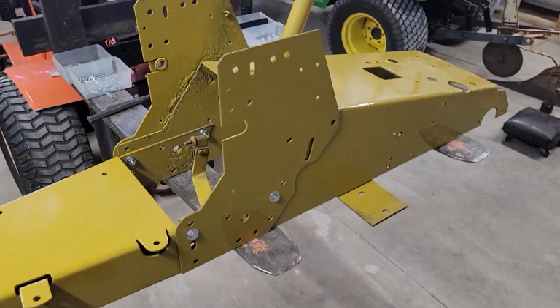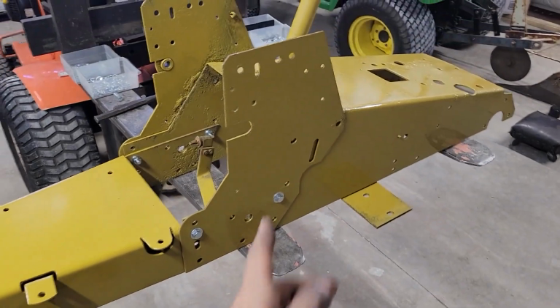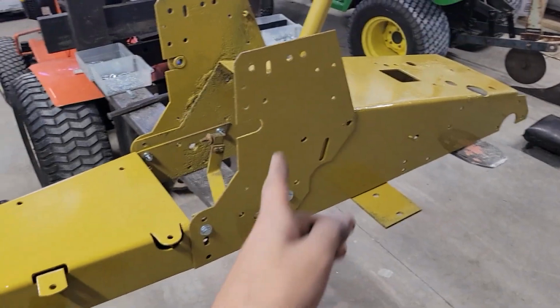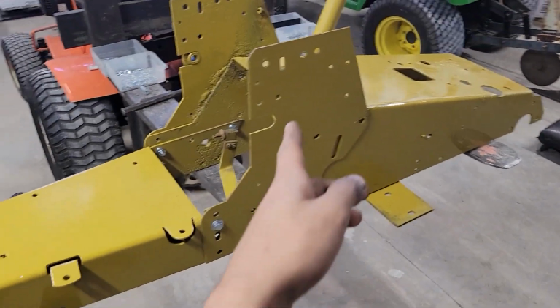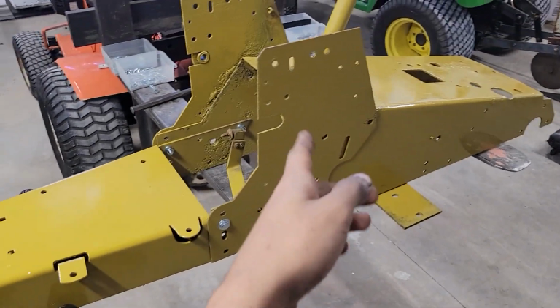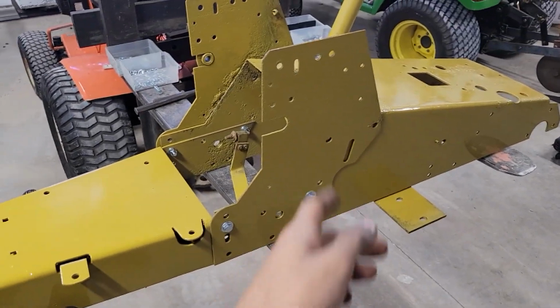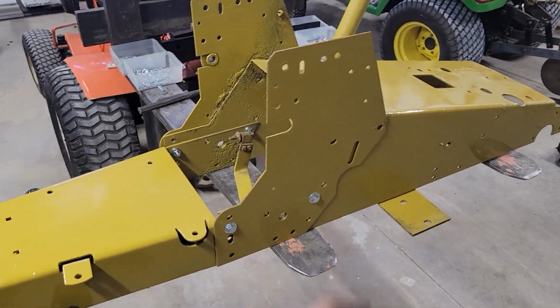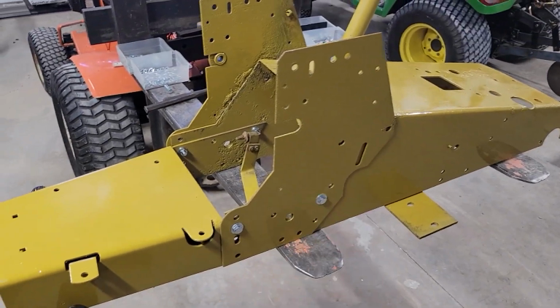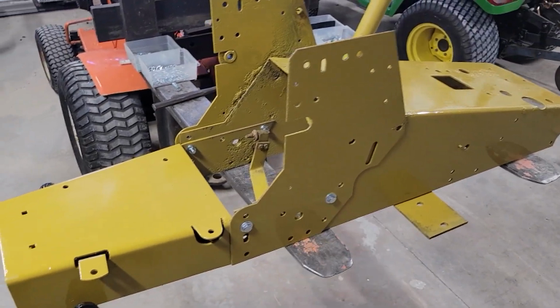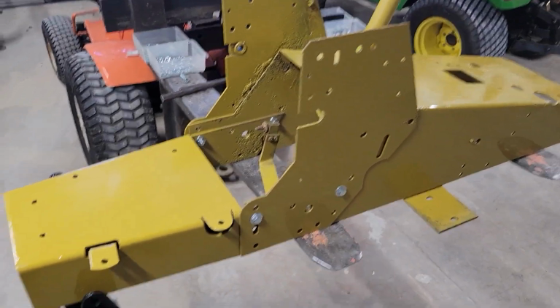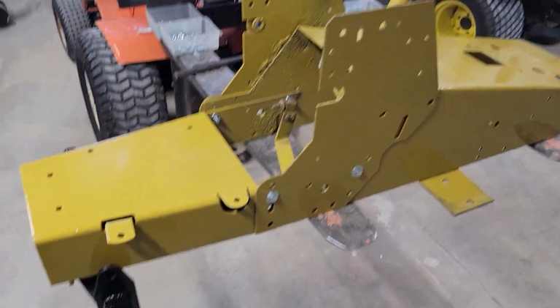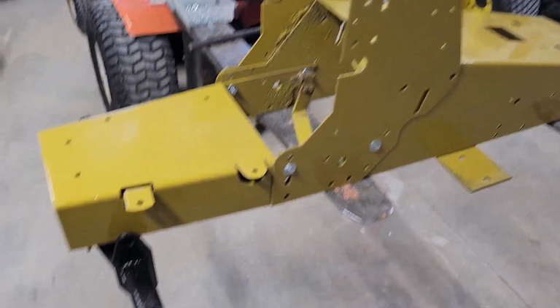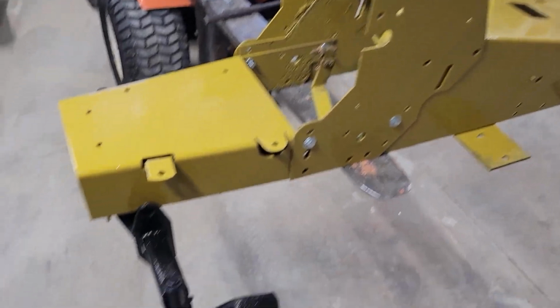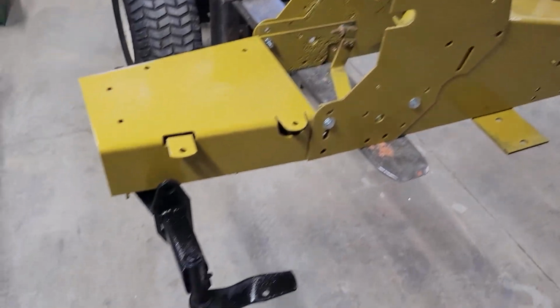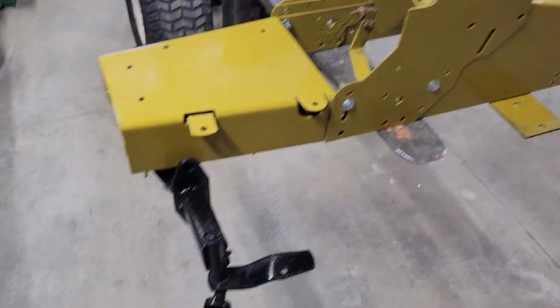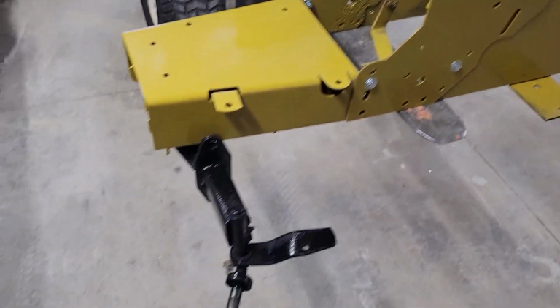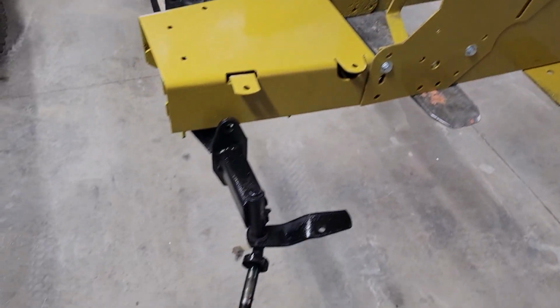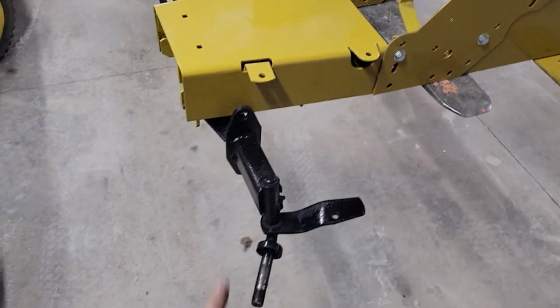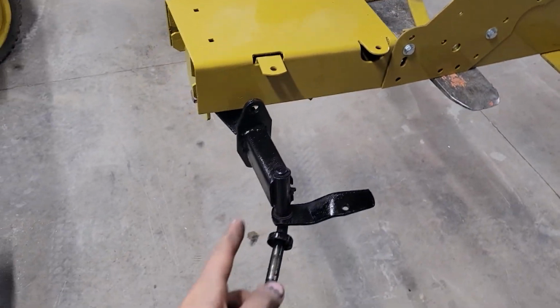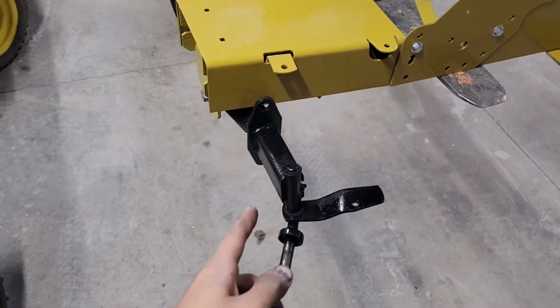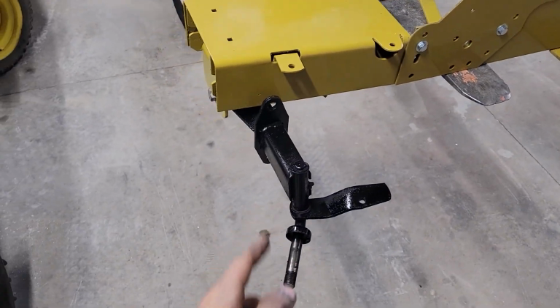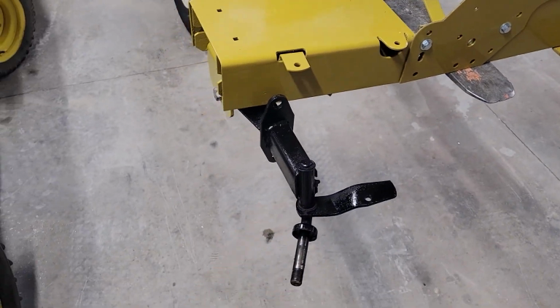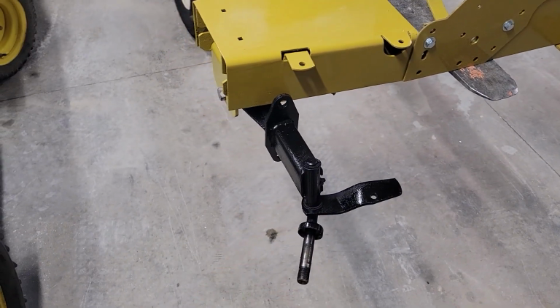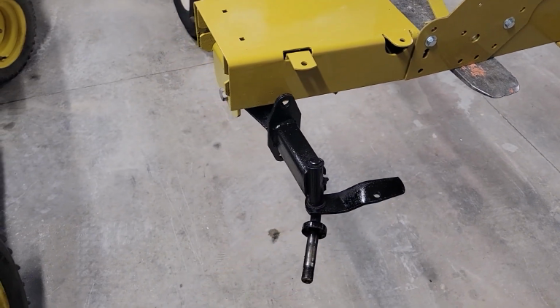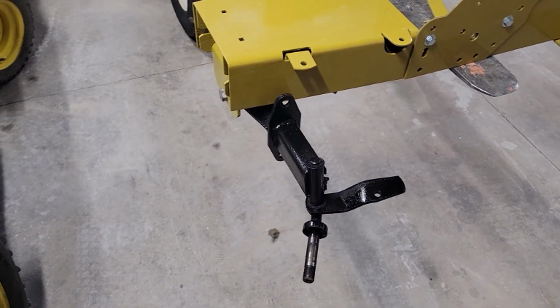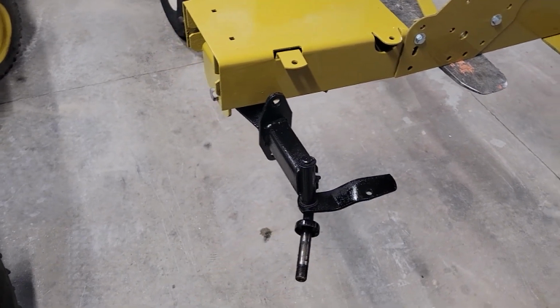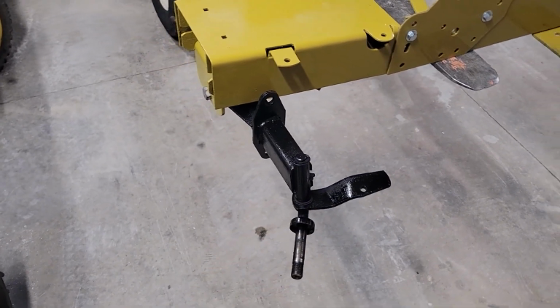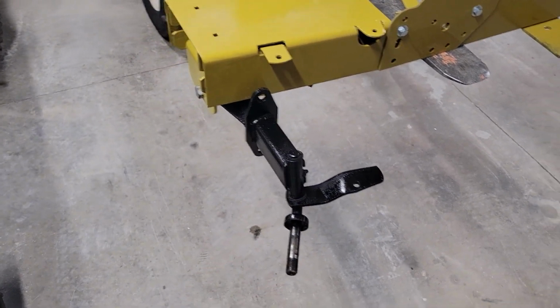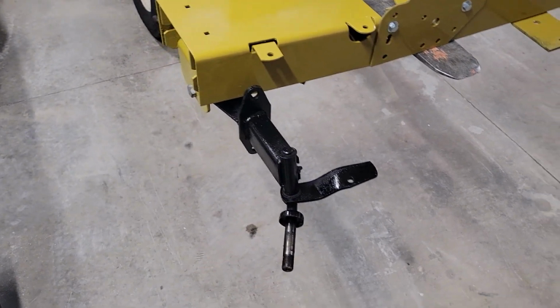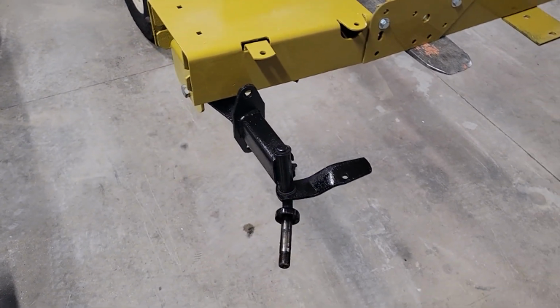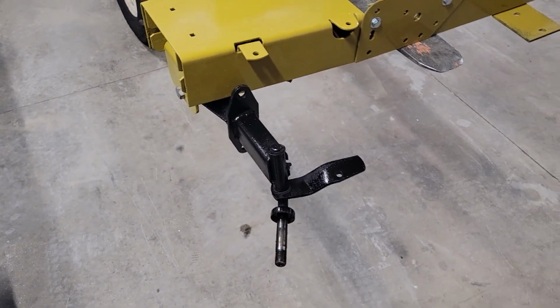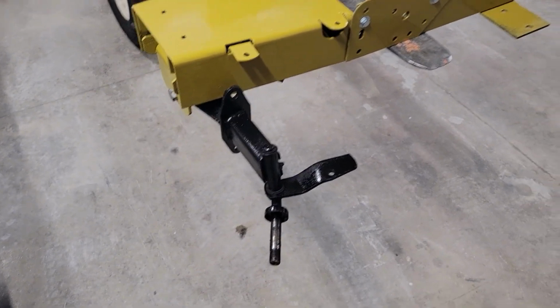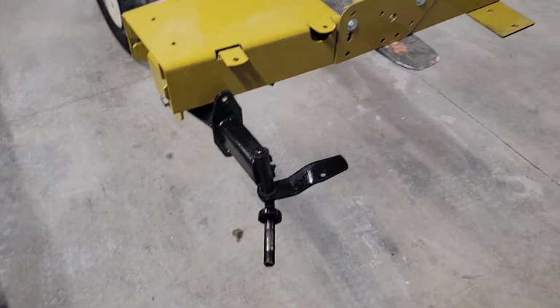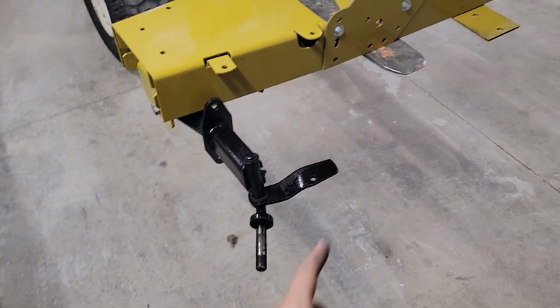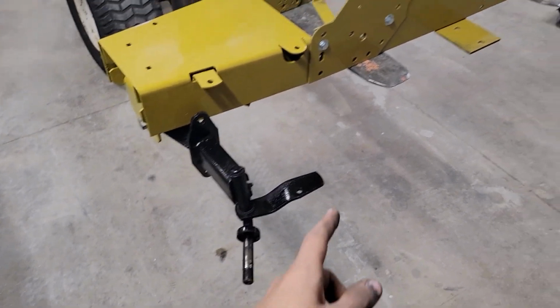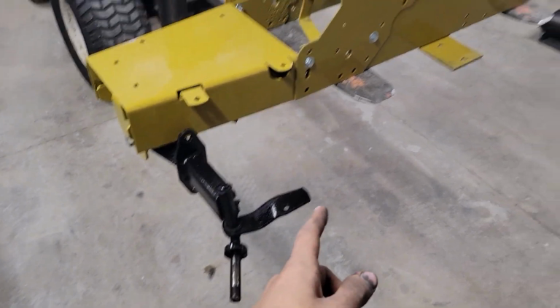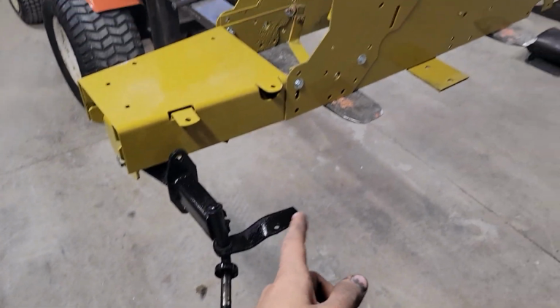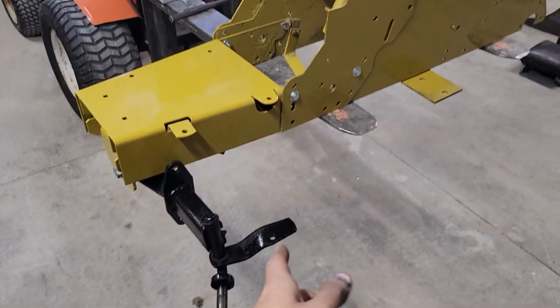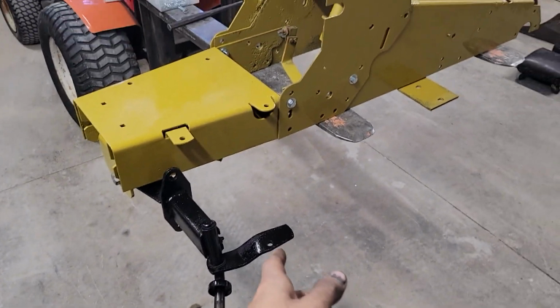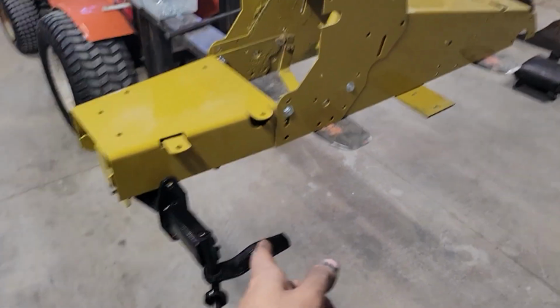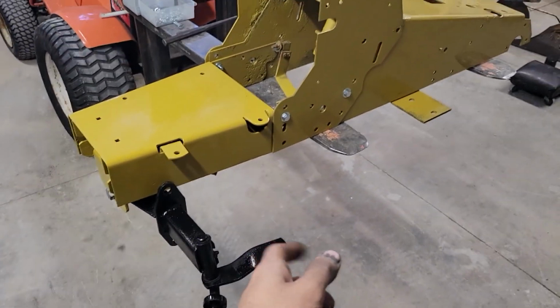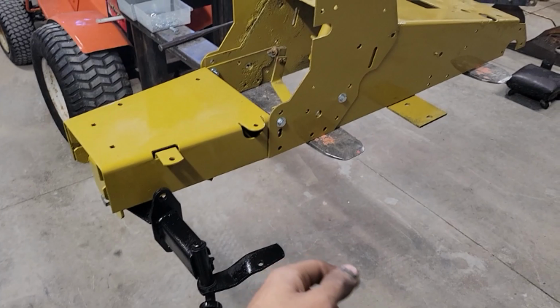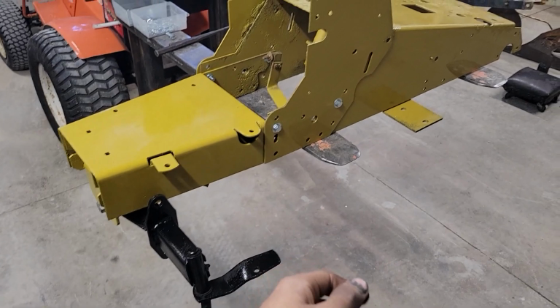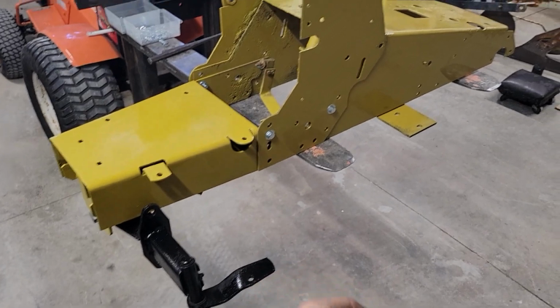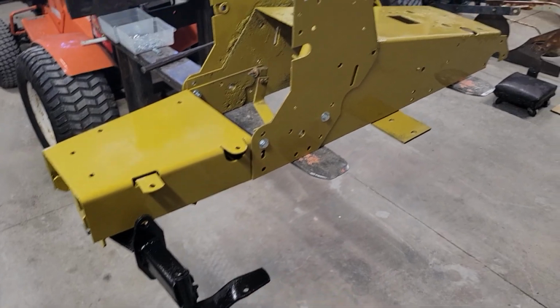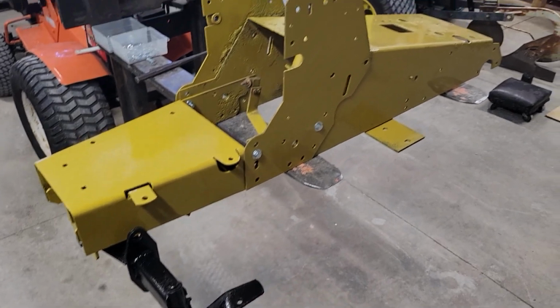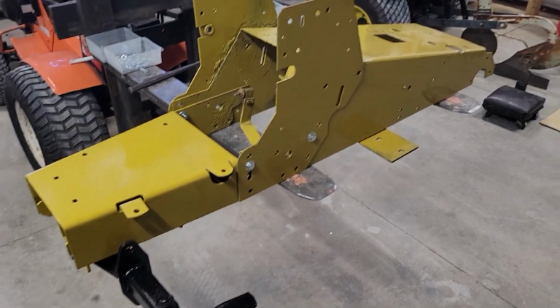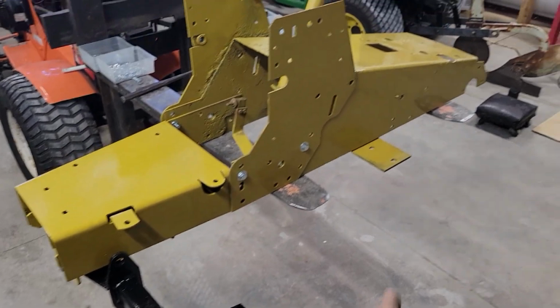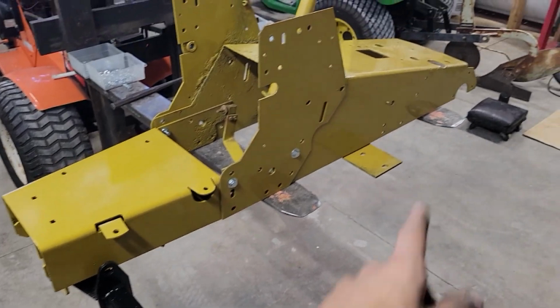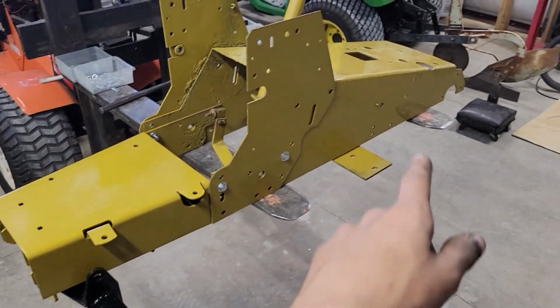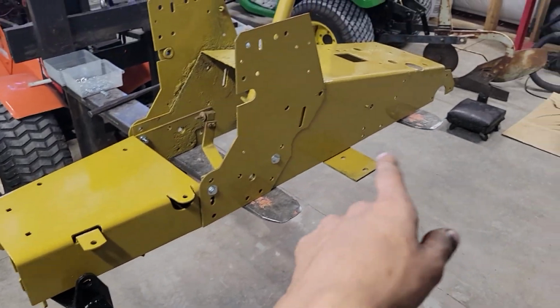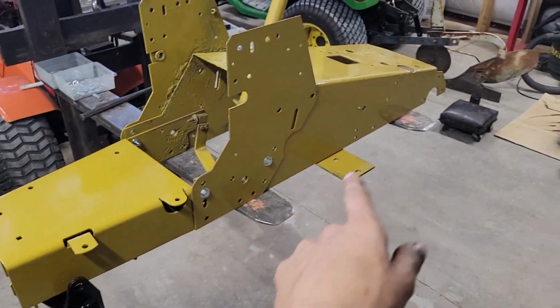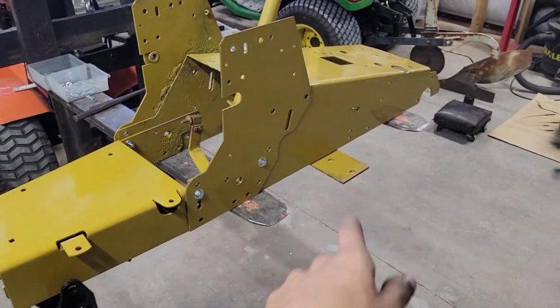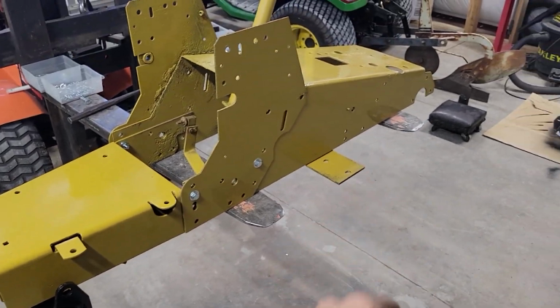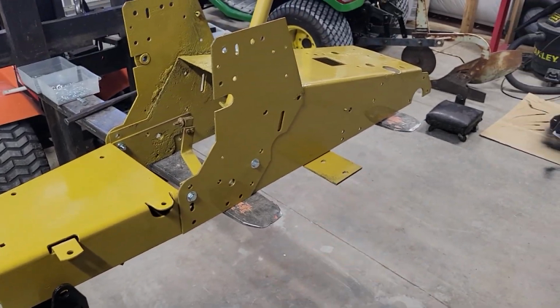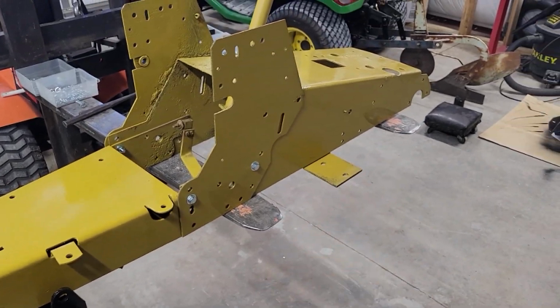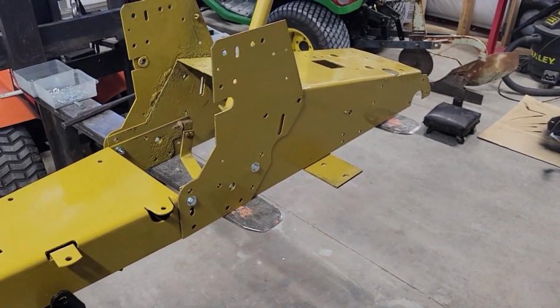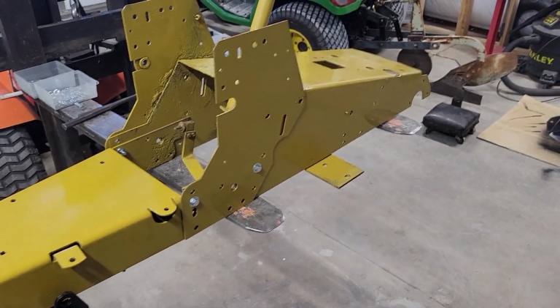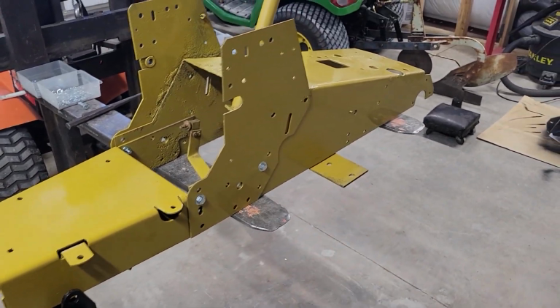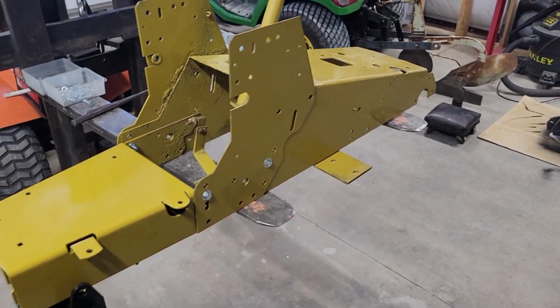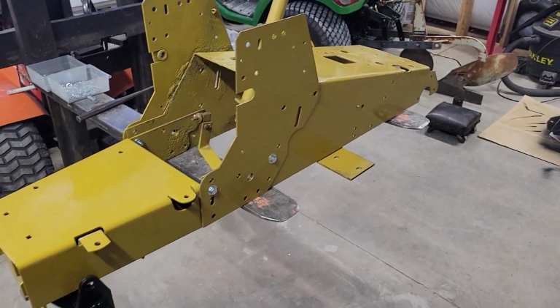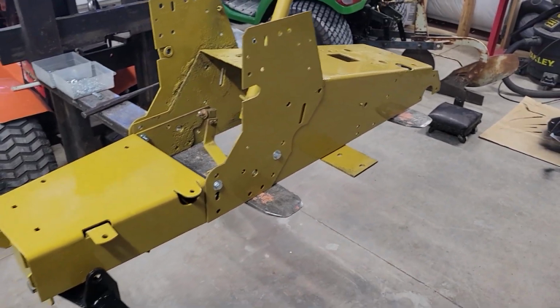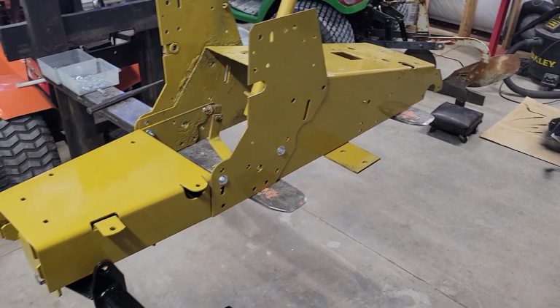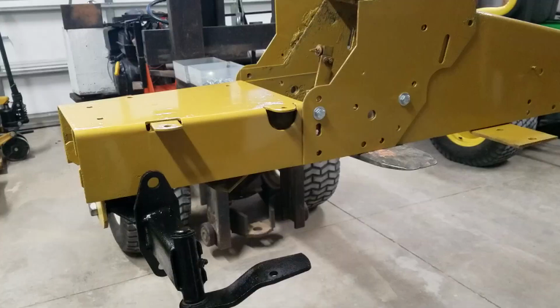You just saw the side frames being put on and the front axle. Now you'll see the tie rods and the floorboards being put on.